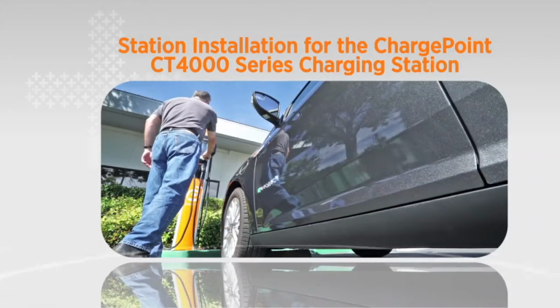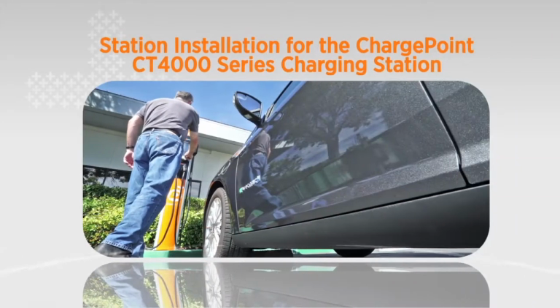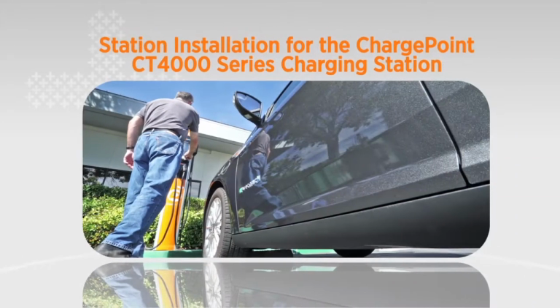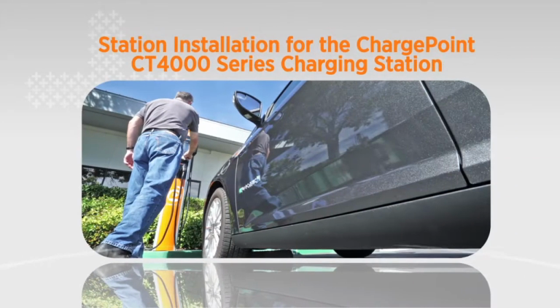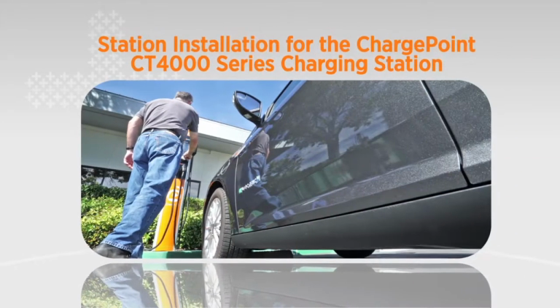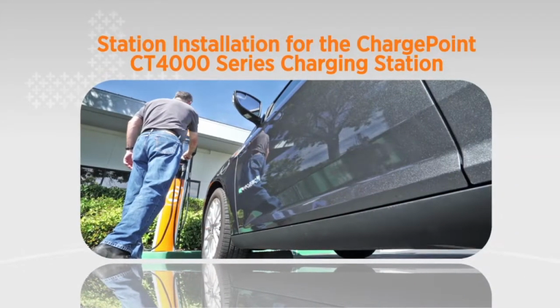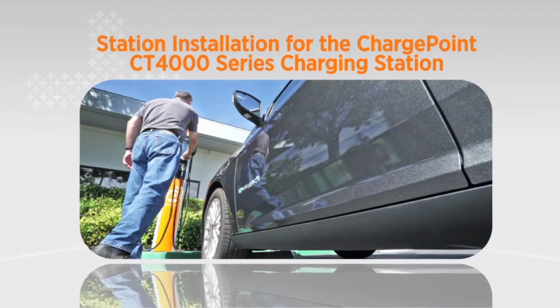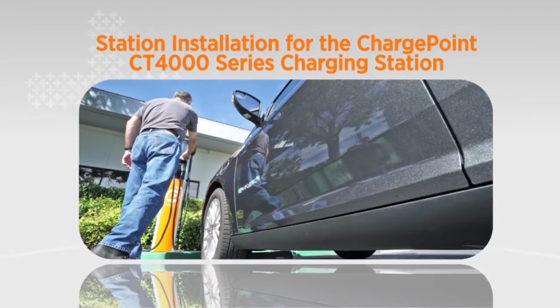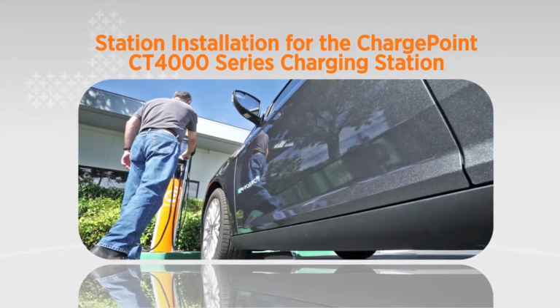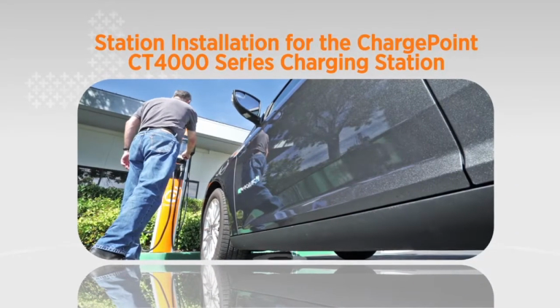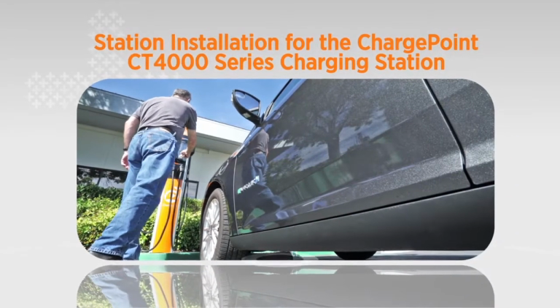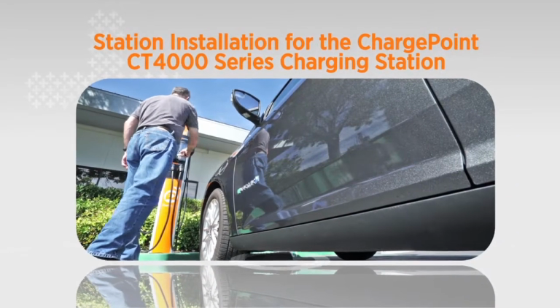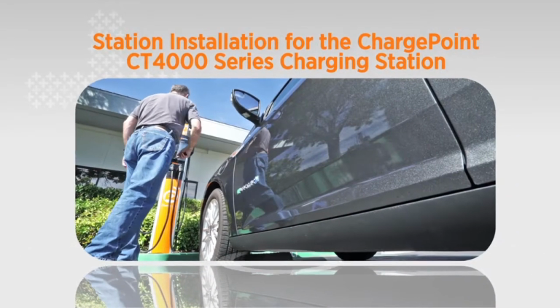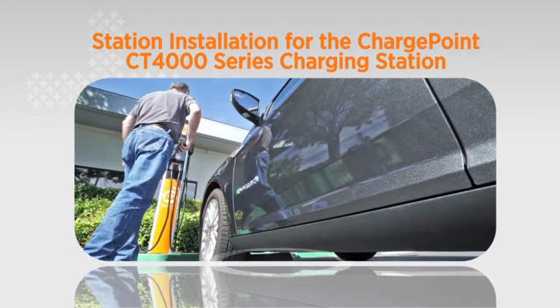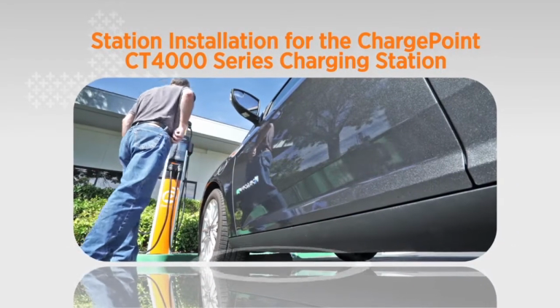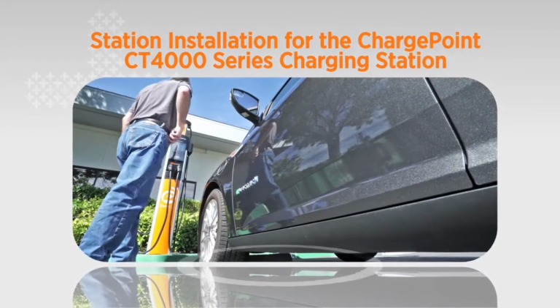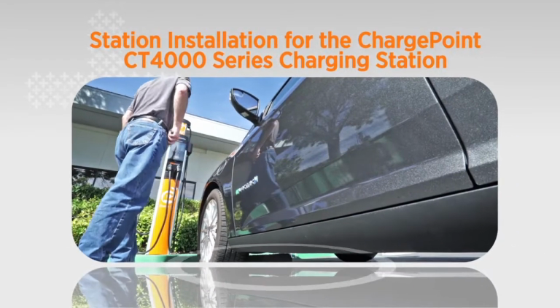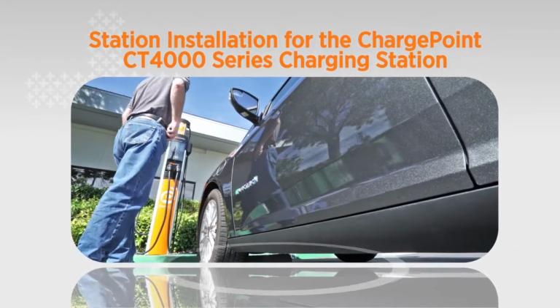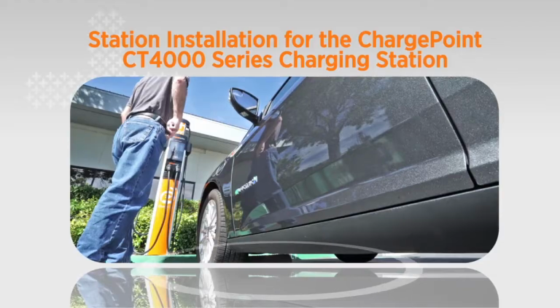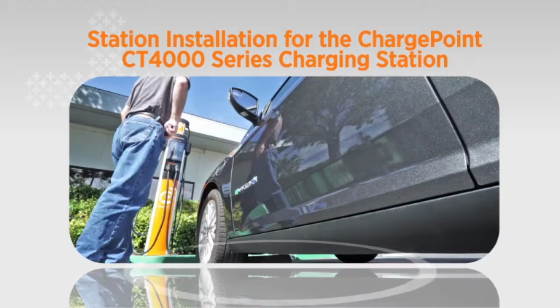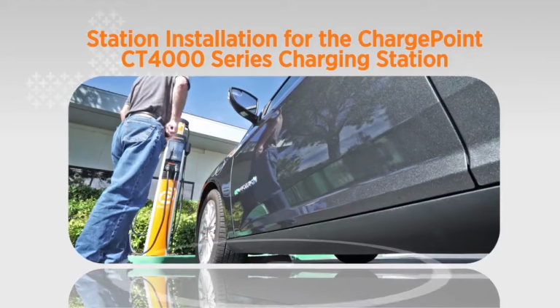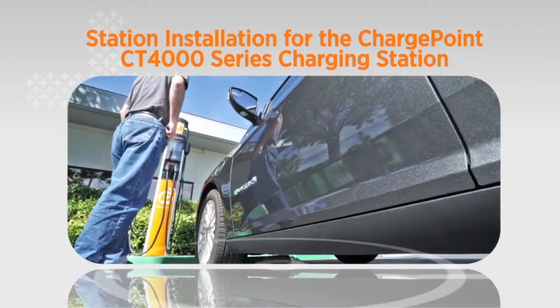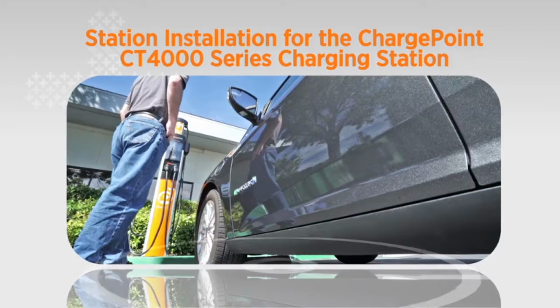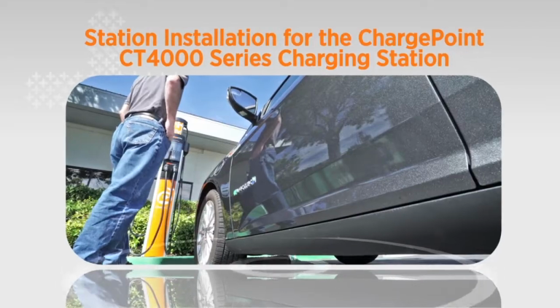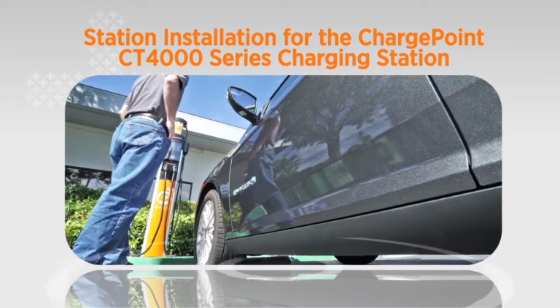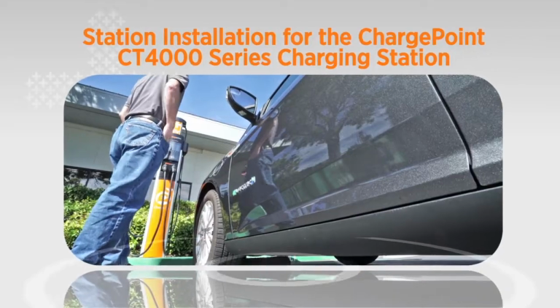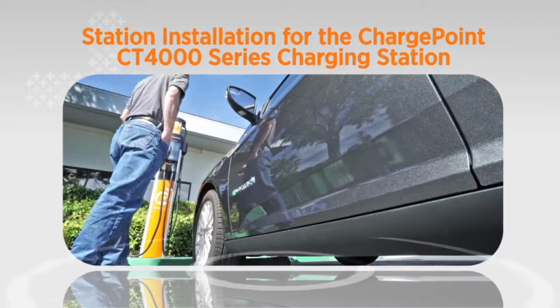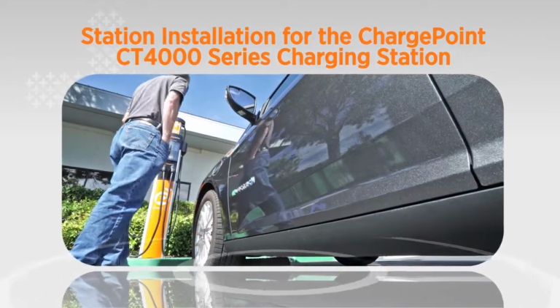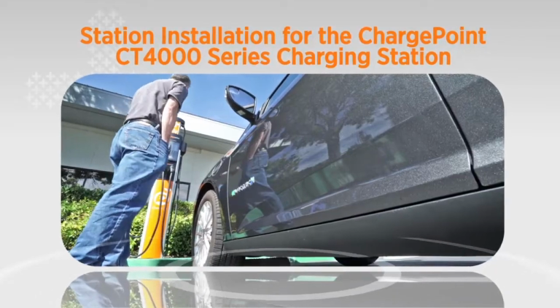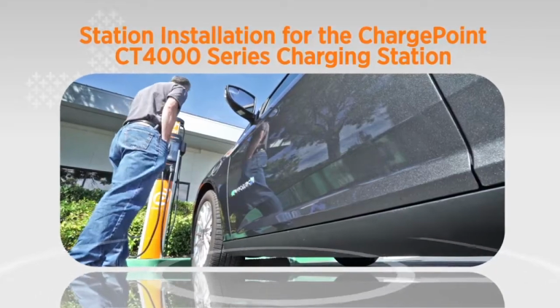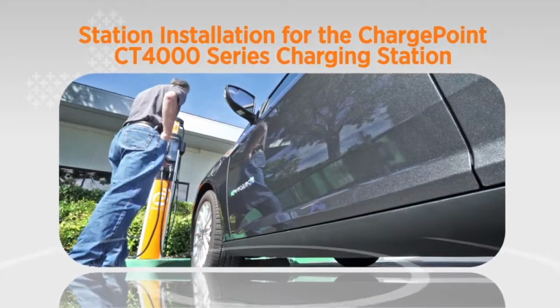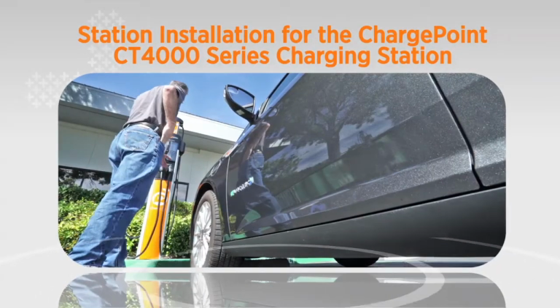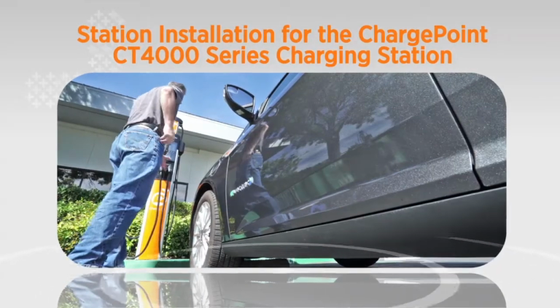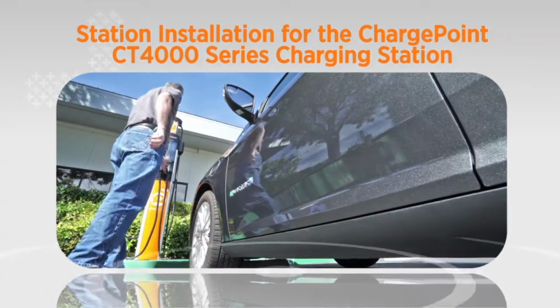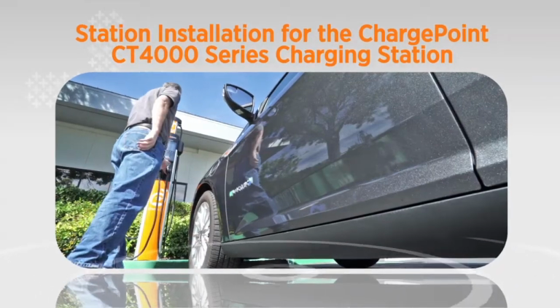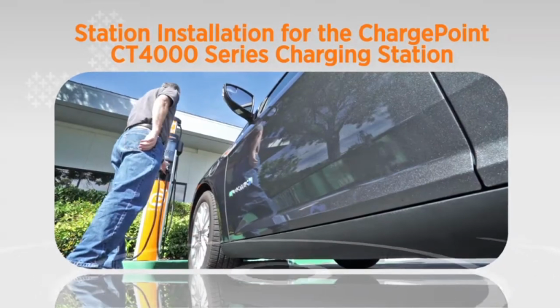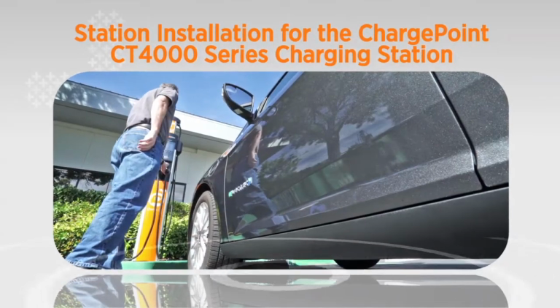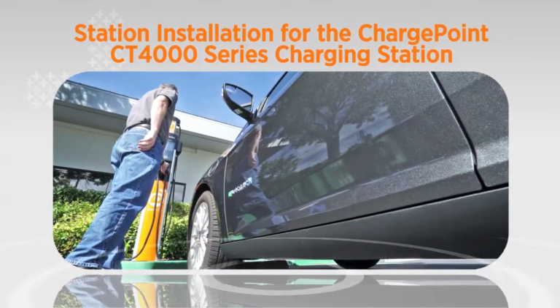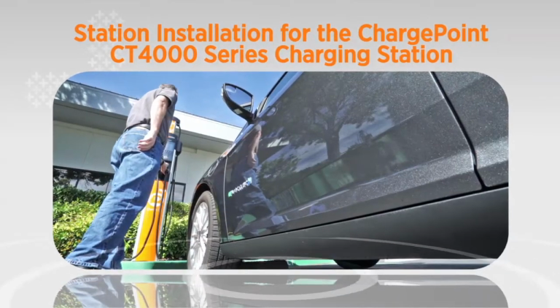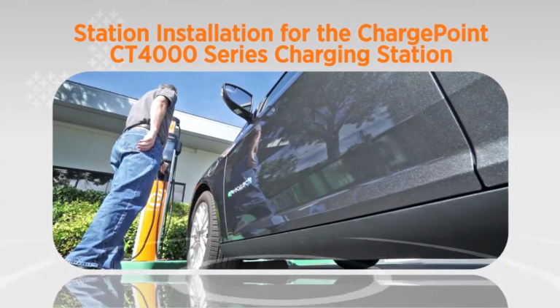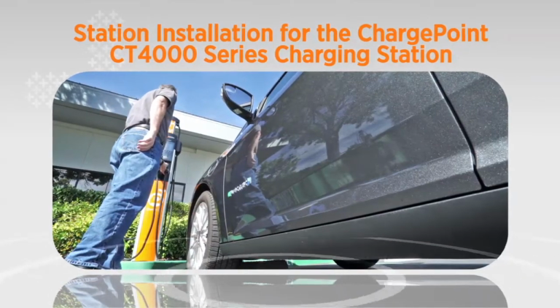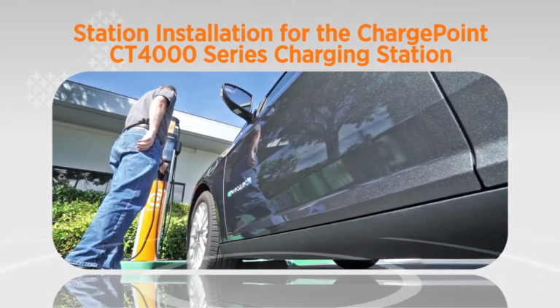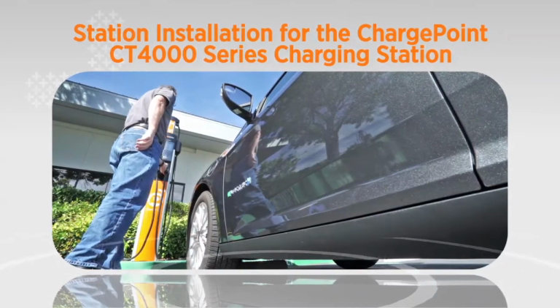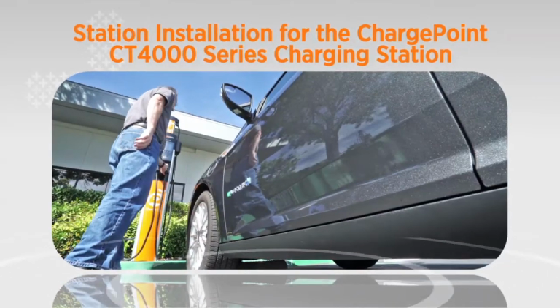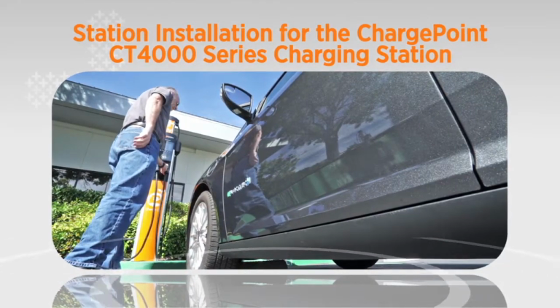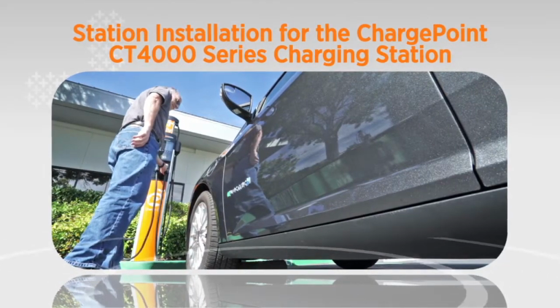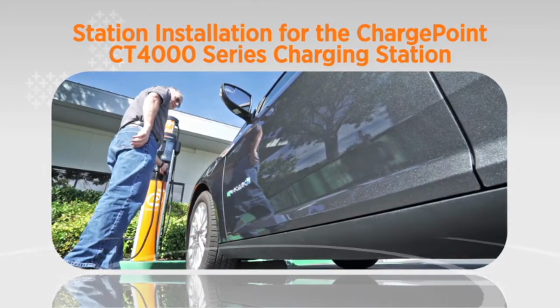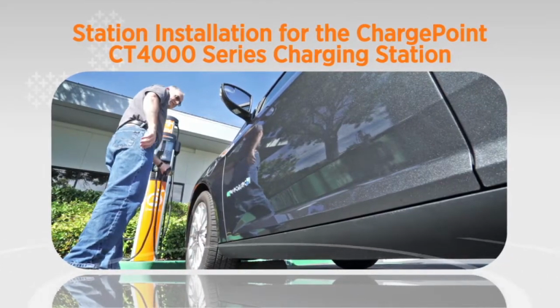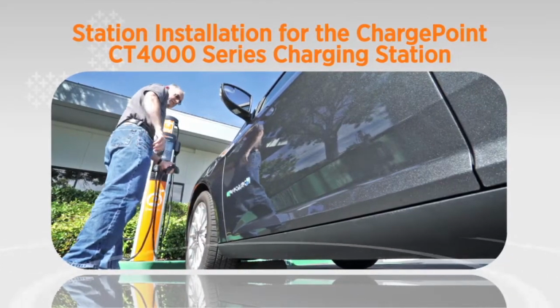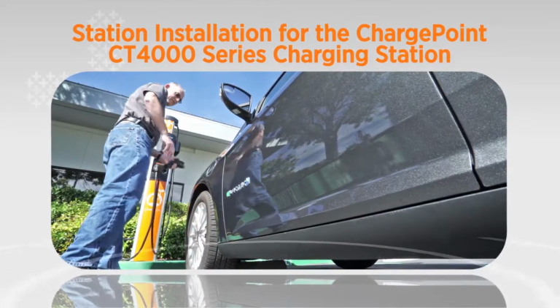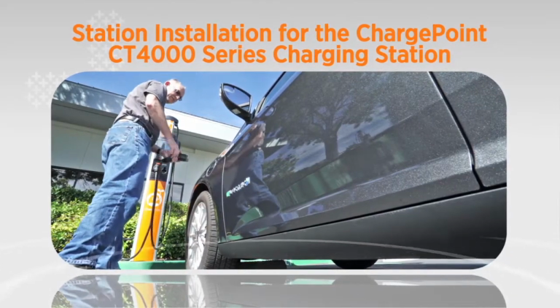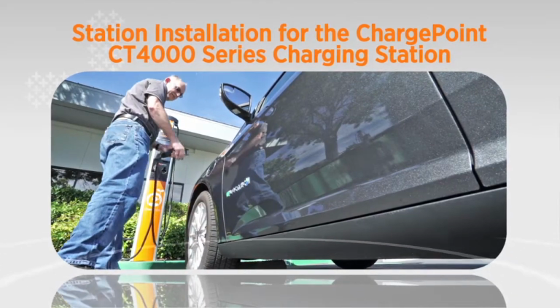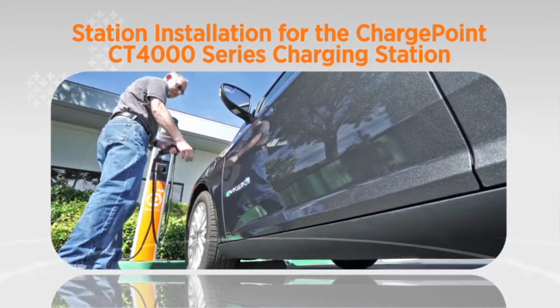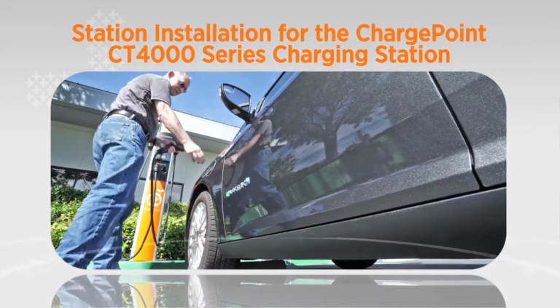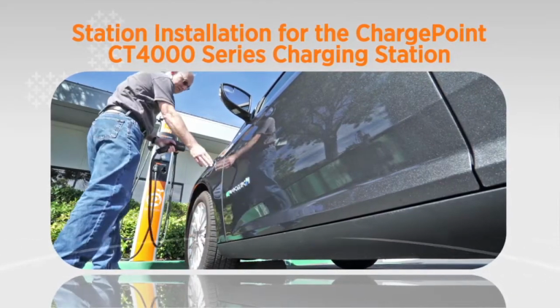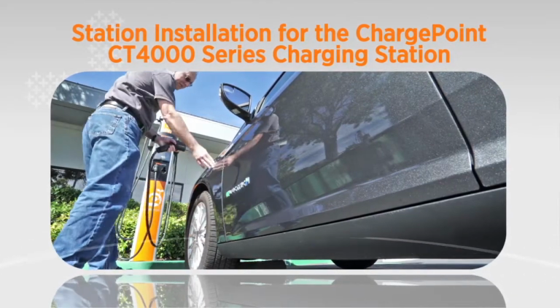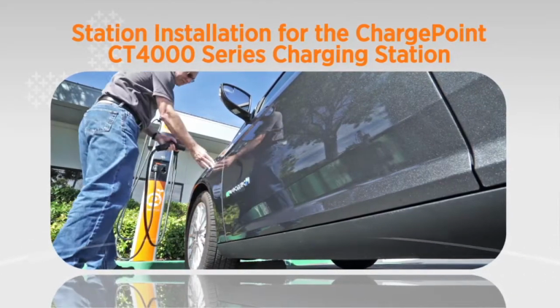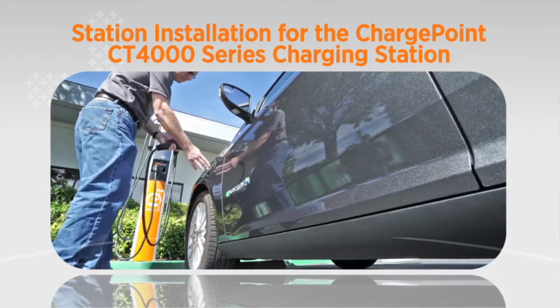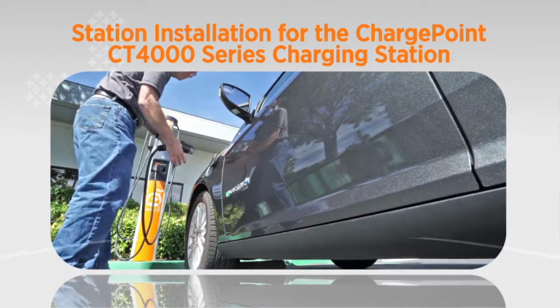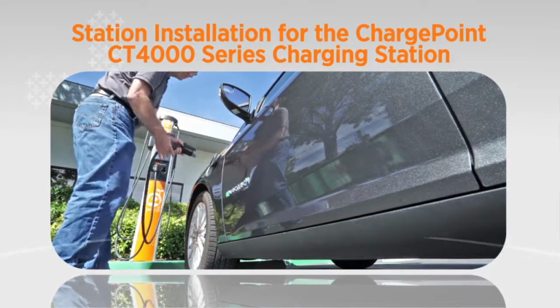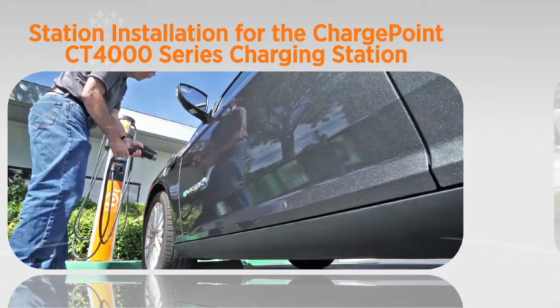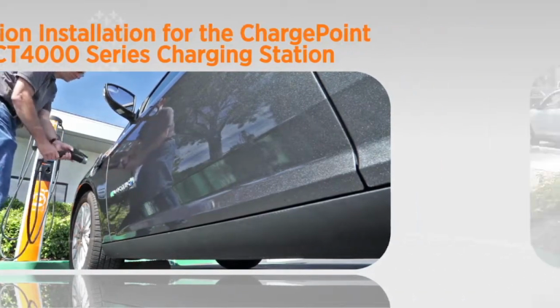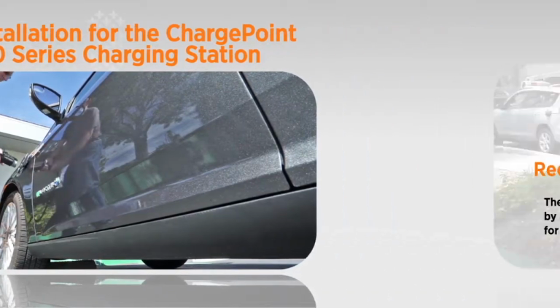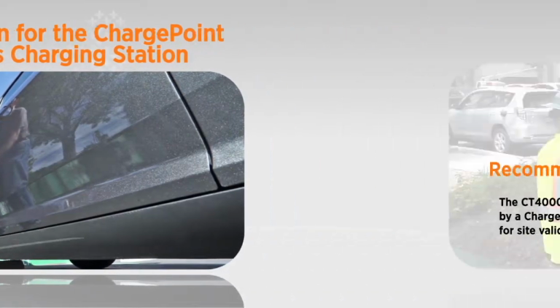In this video, we're going to show you how to install the ChargePoint CT4000 family of electric vehicle charging stations.